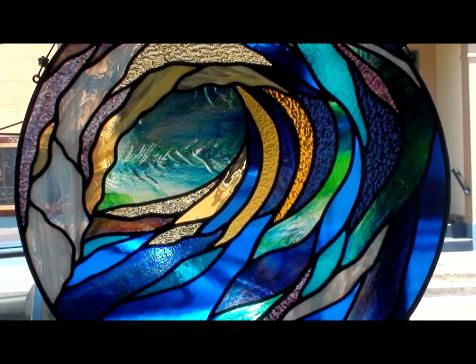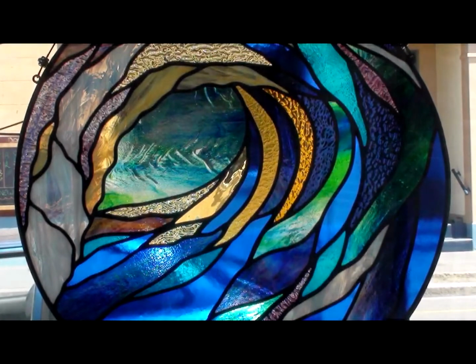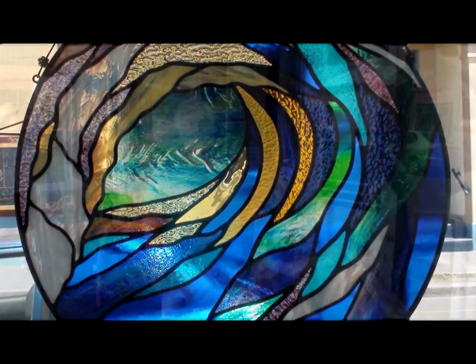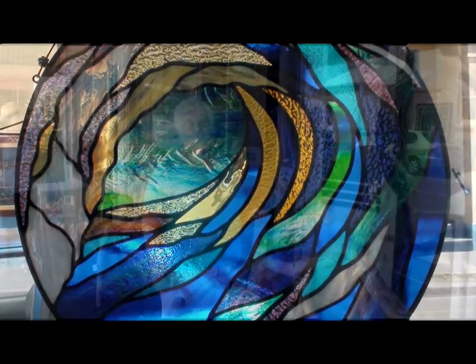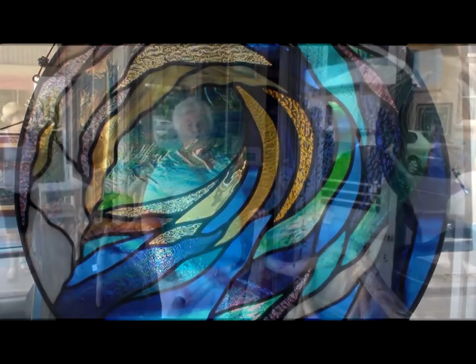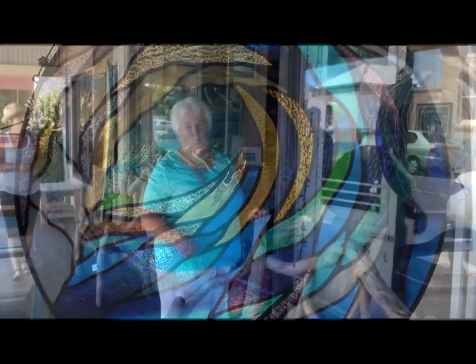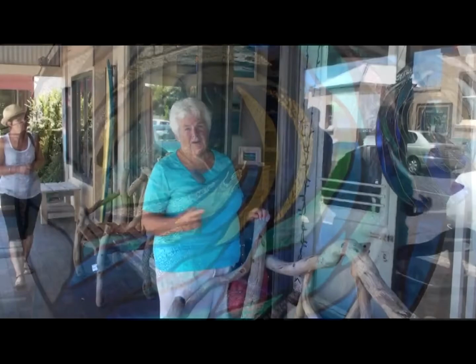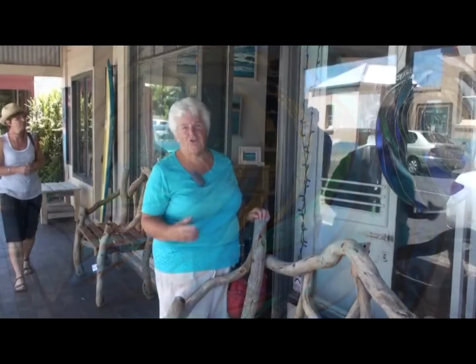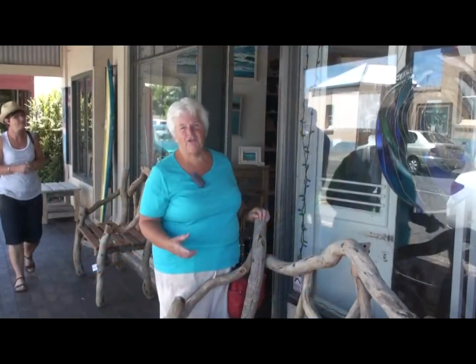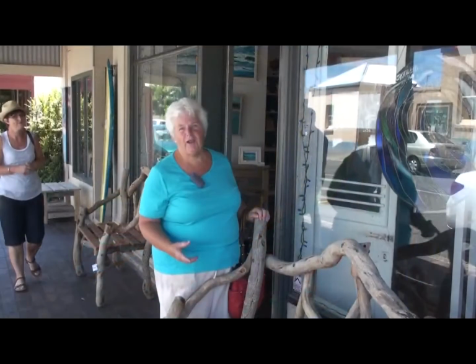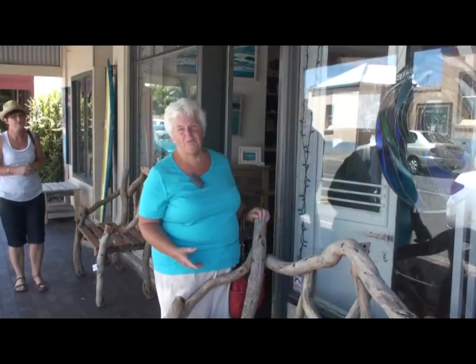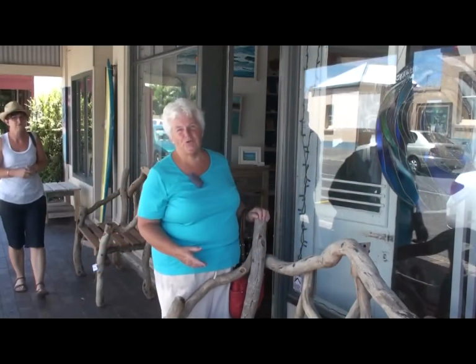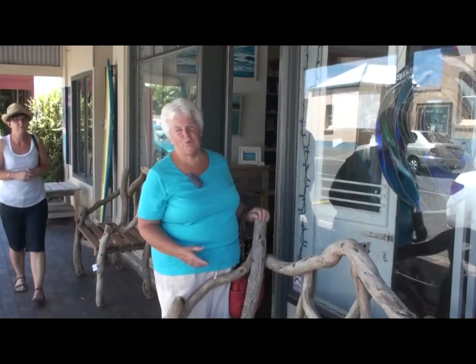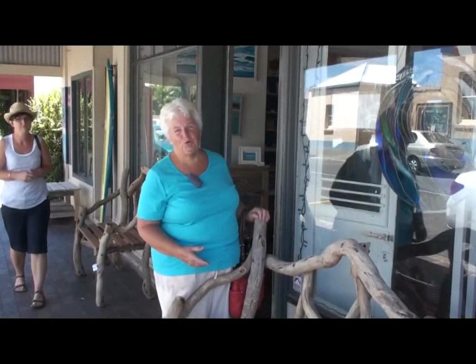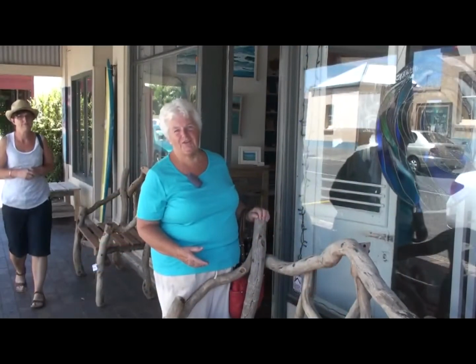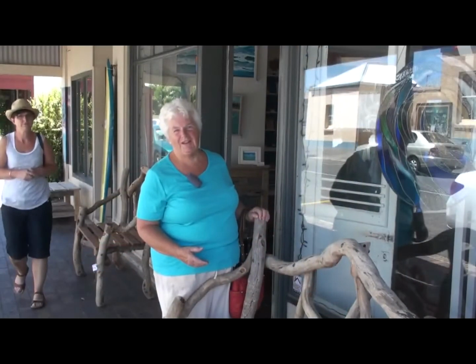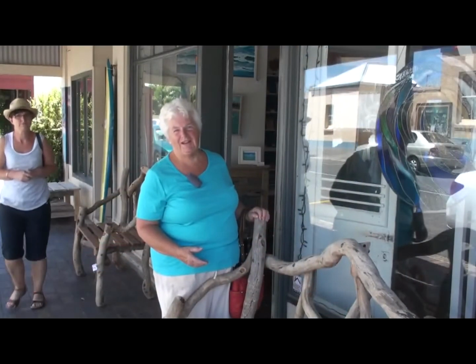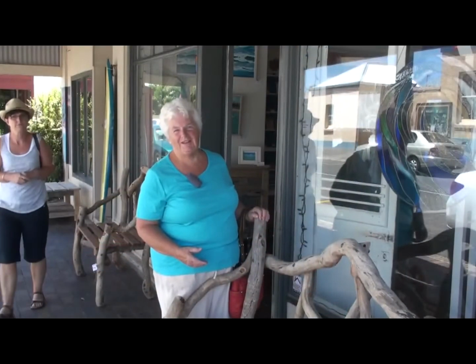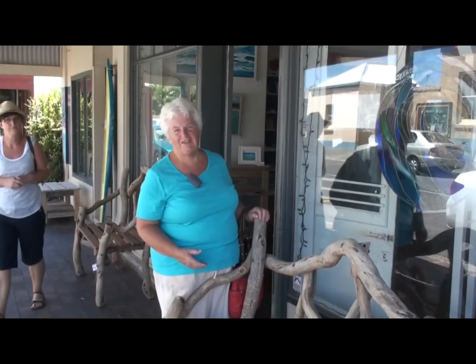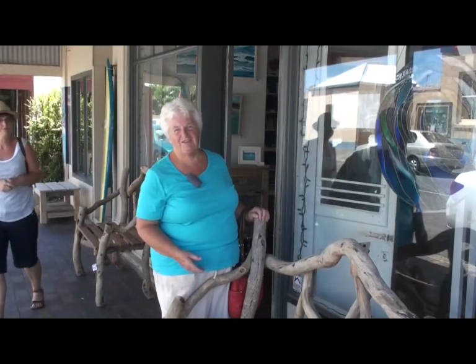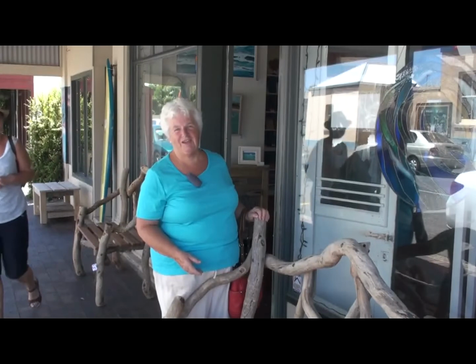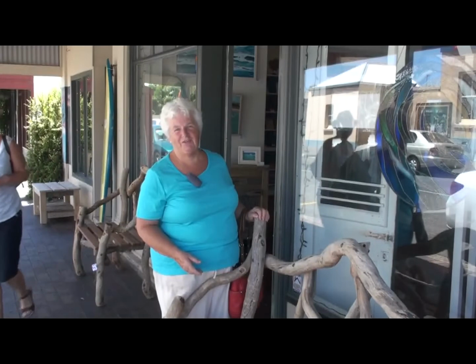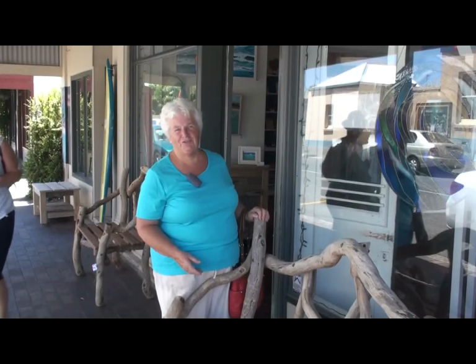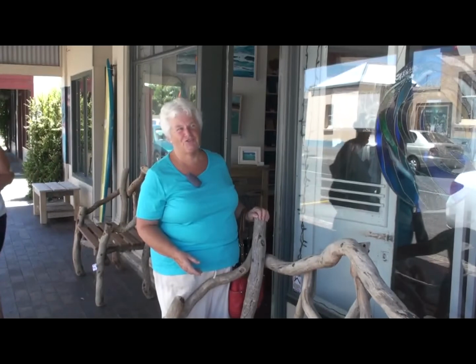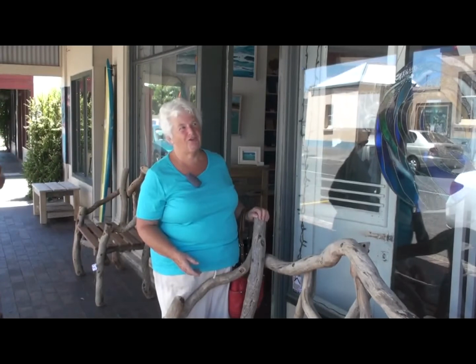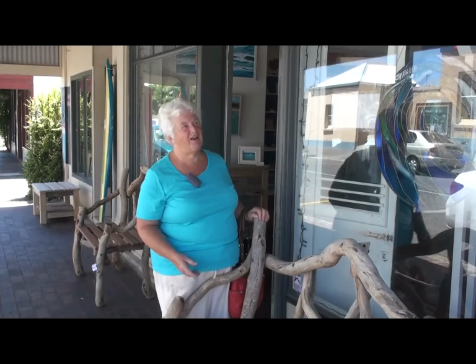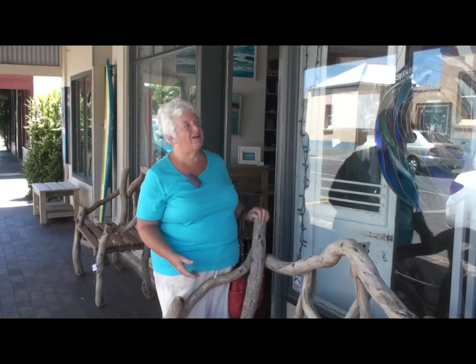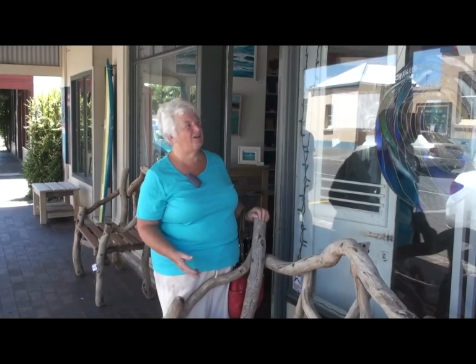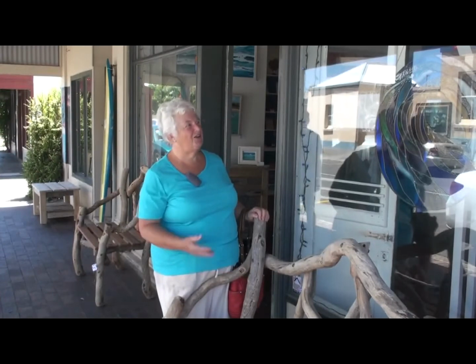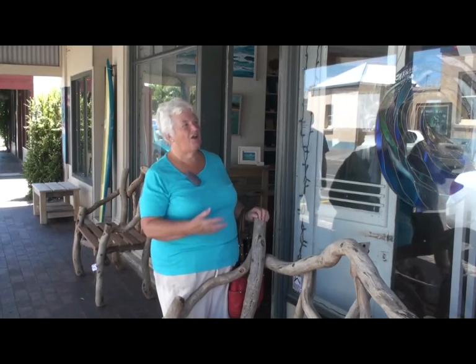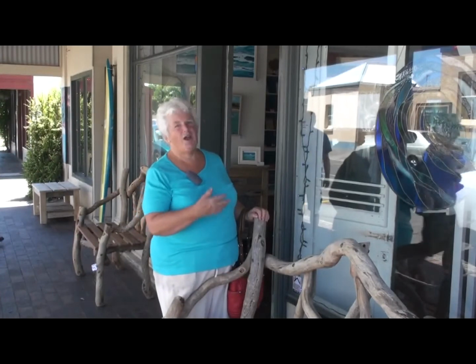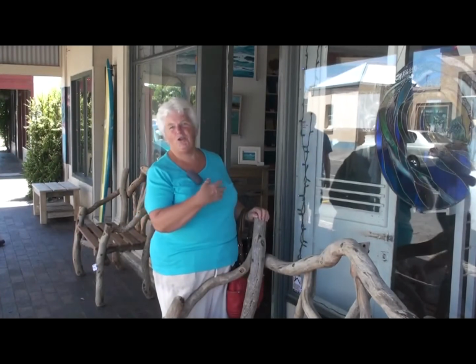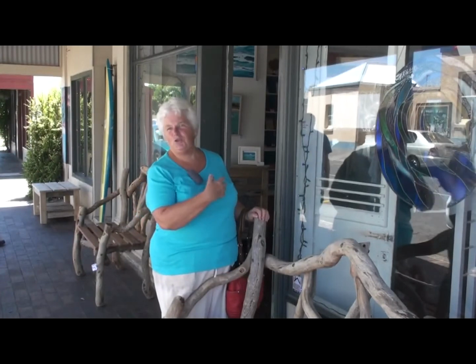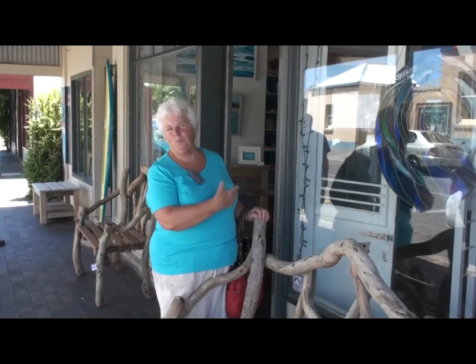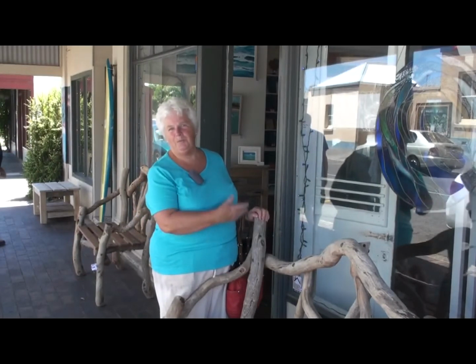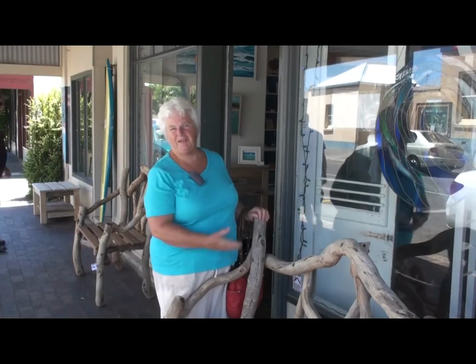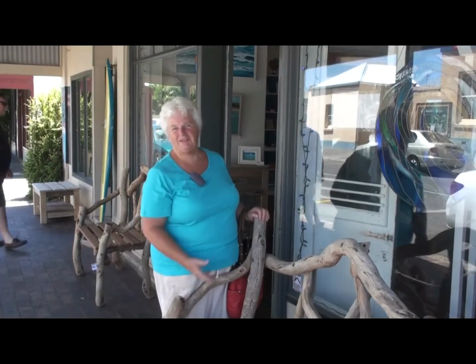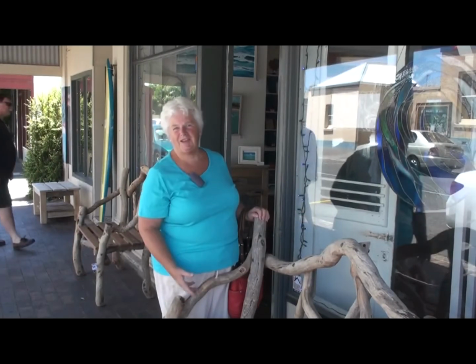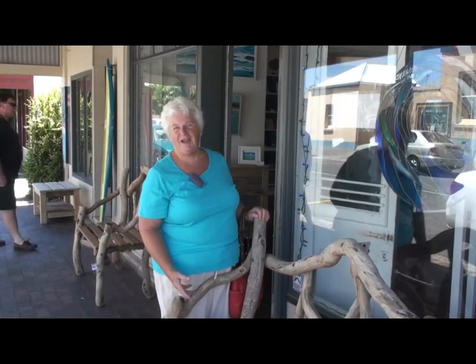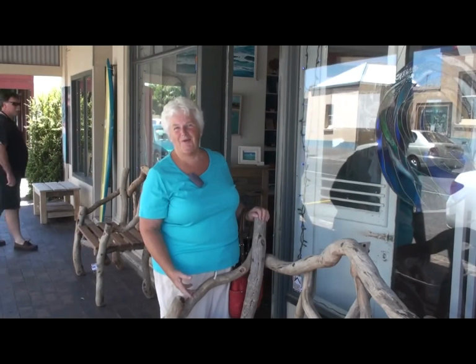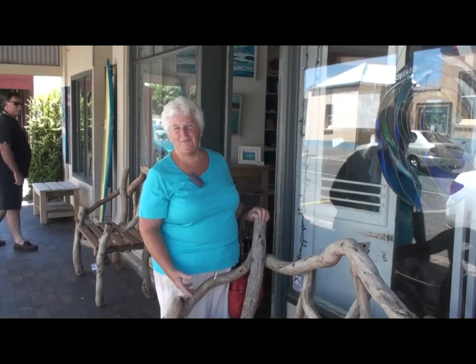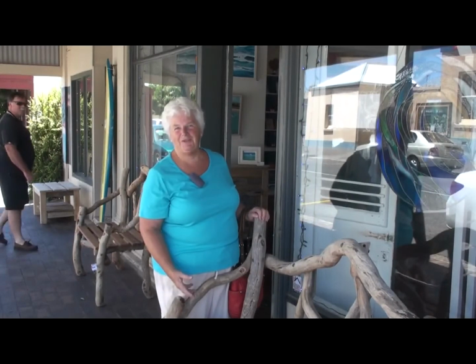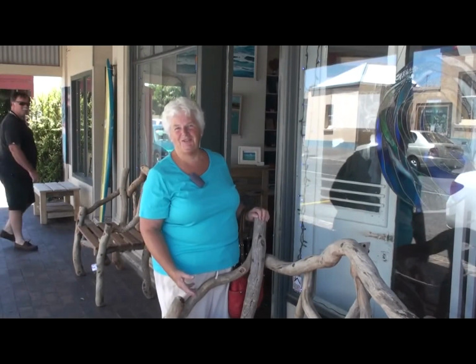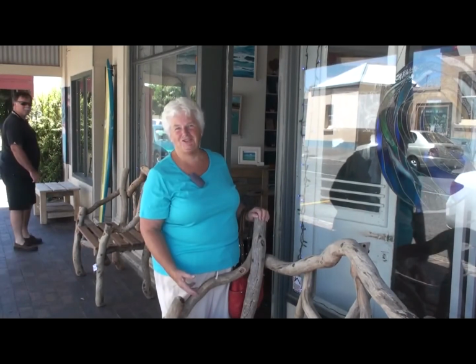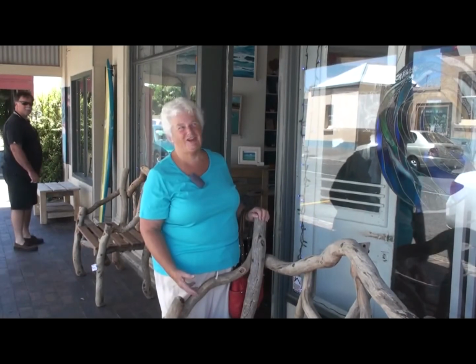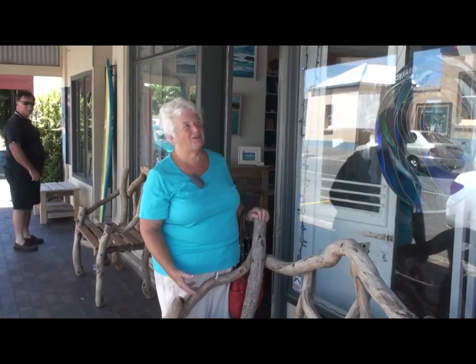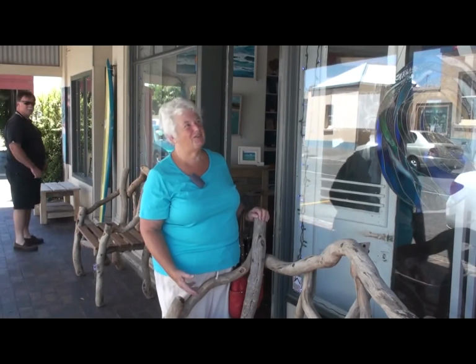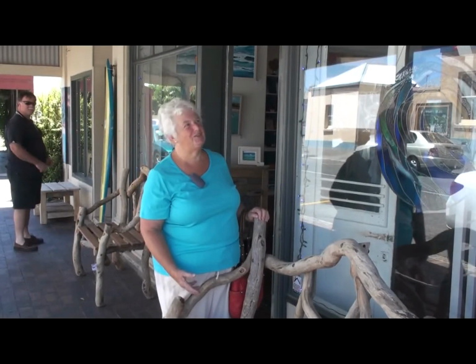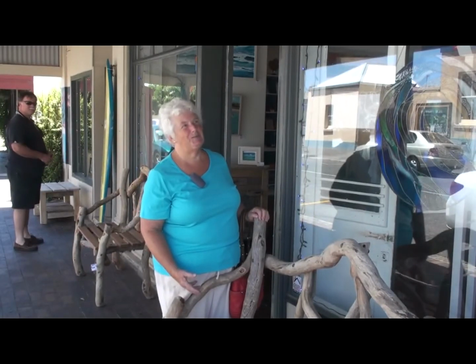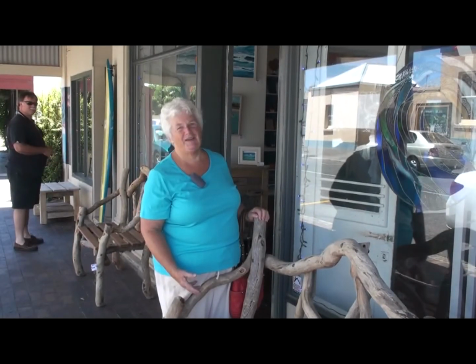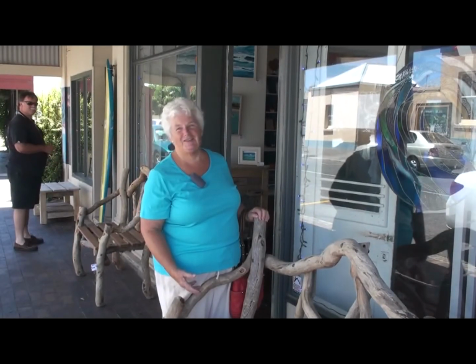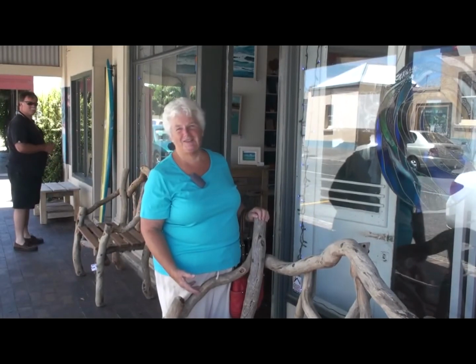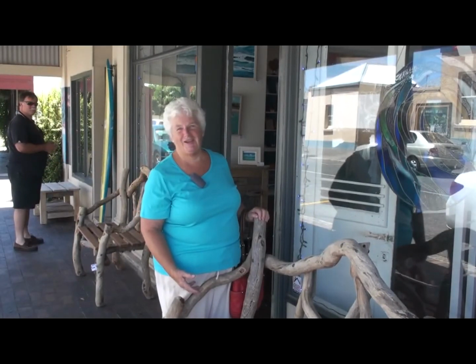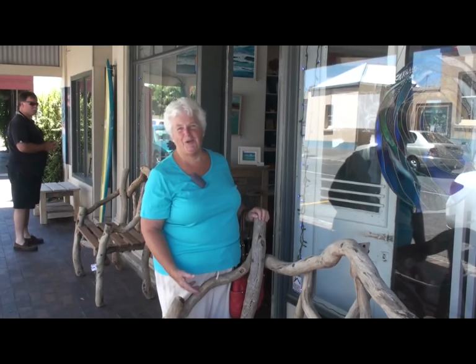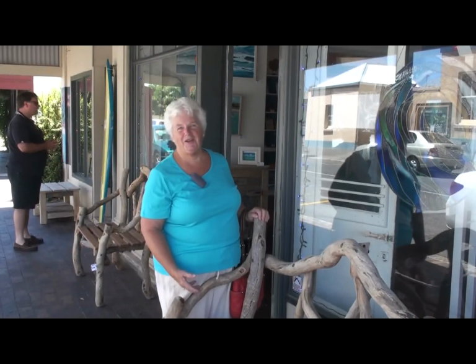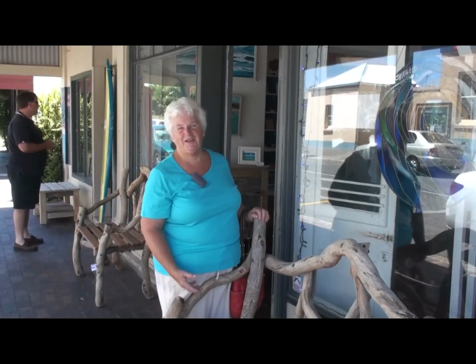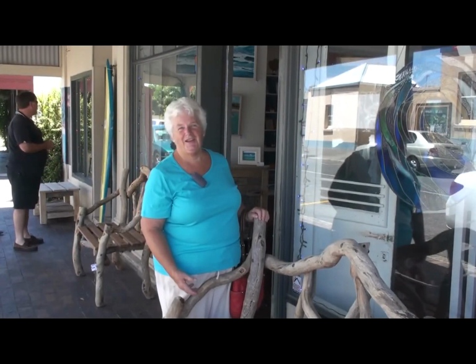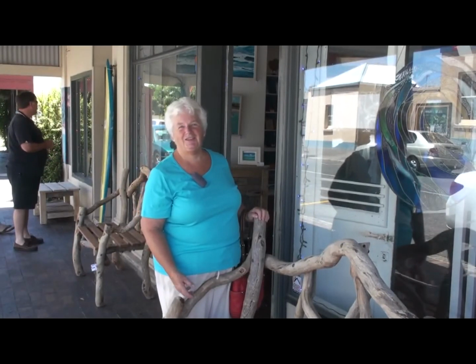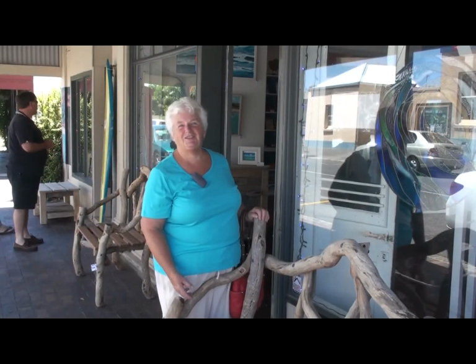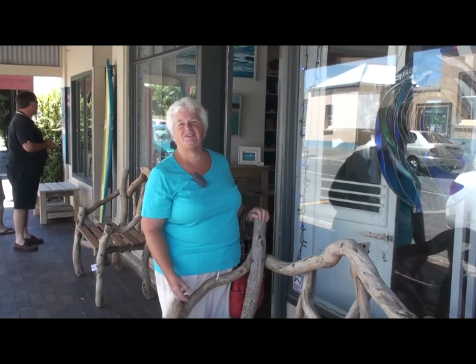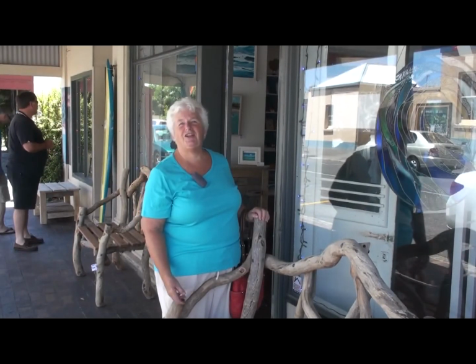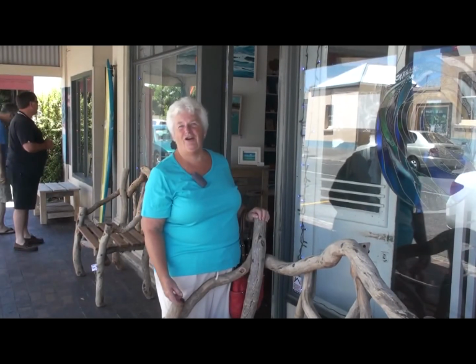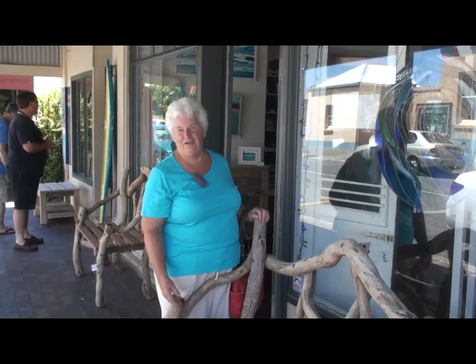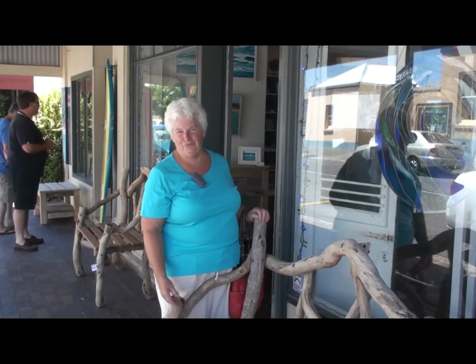So when you come to Port Elliot in South Australia, you must come and check this place out. It's delightful.